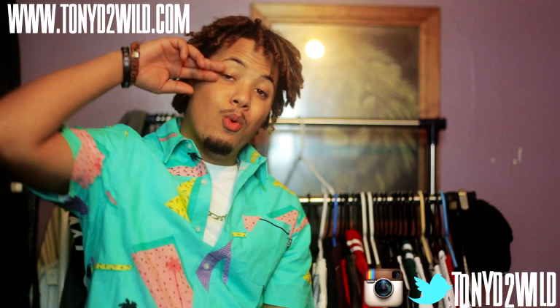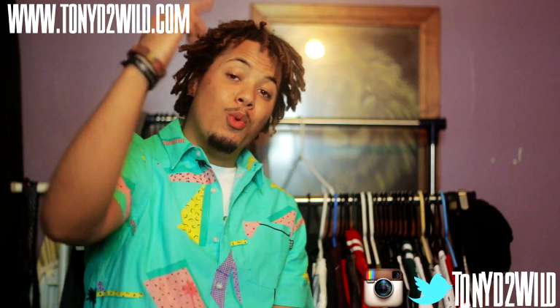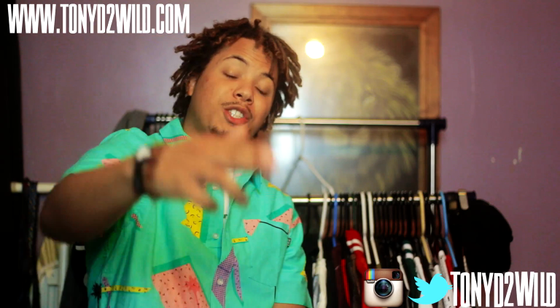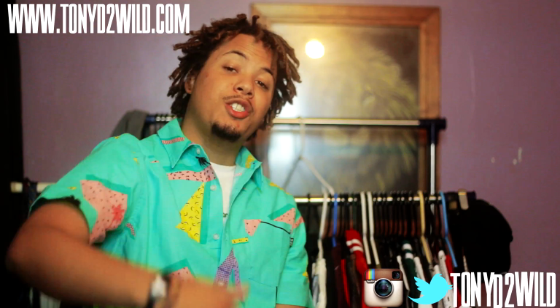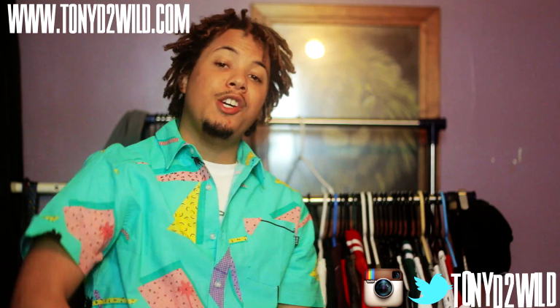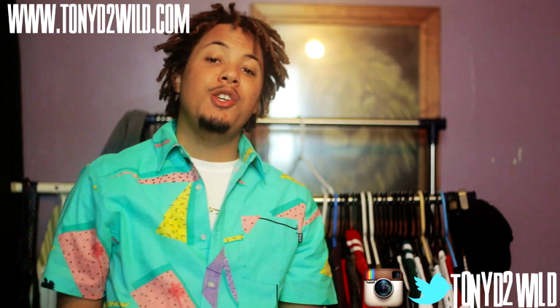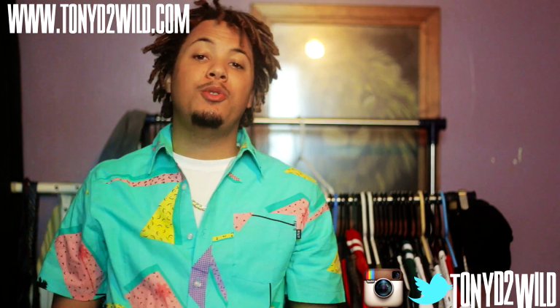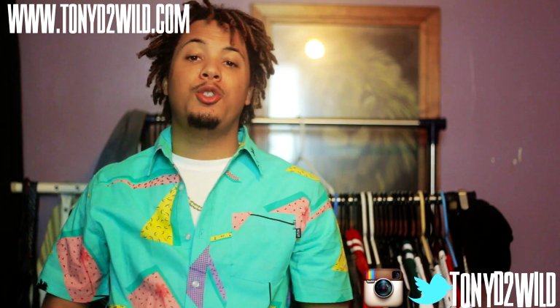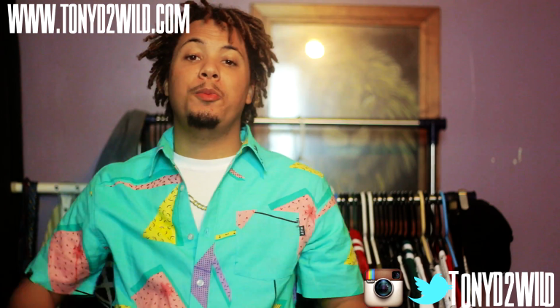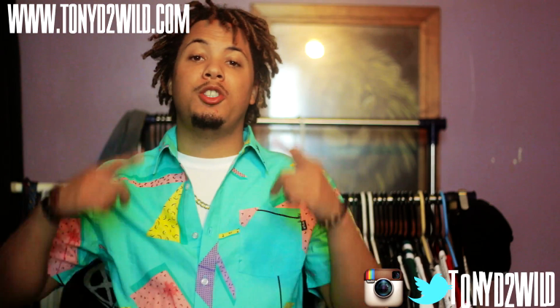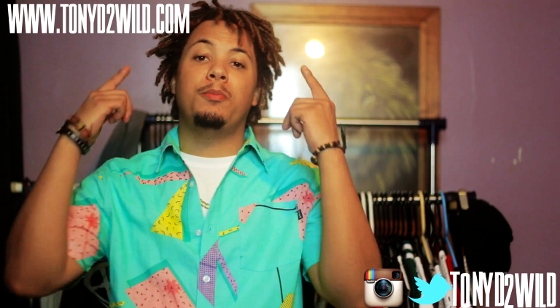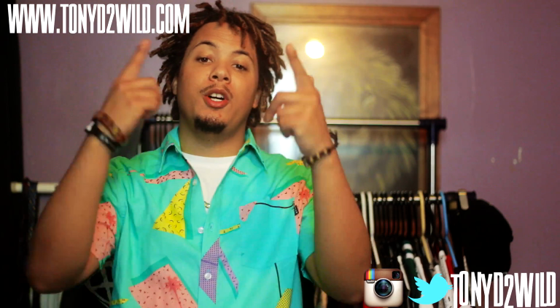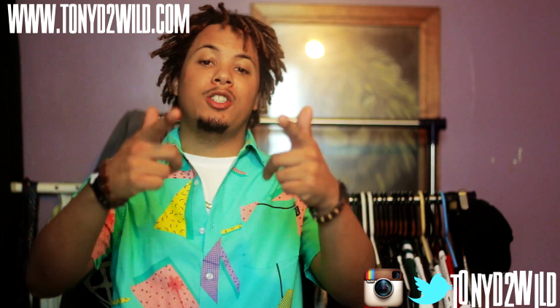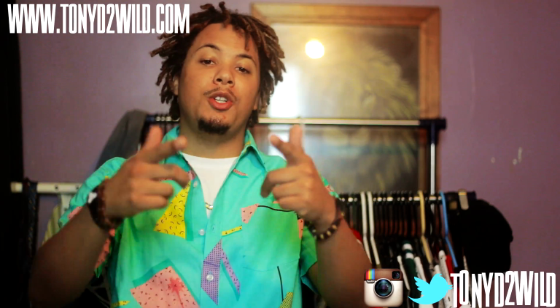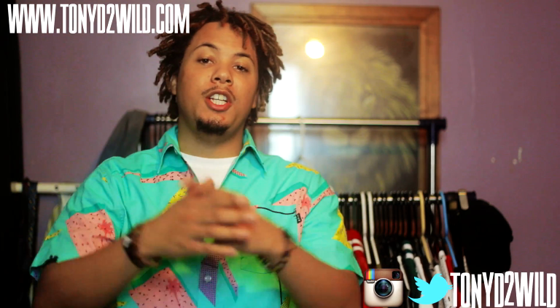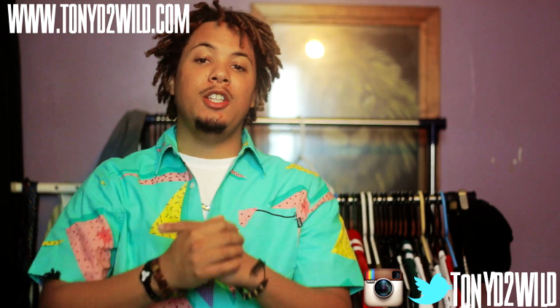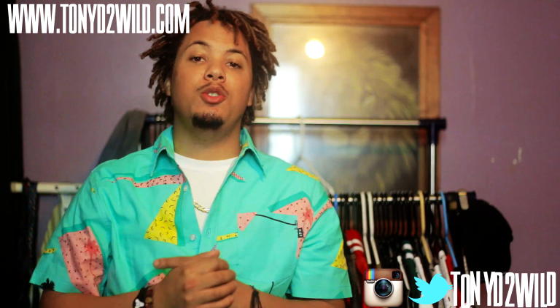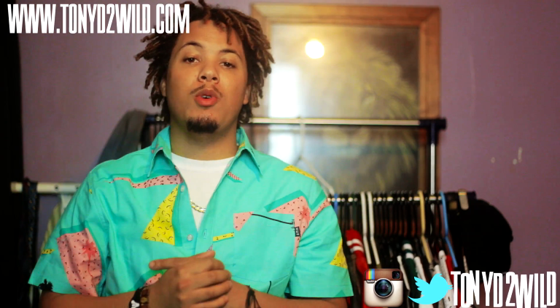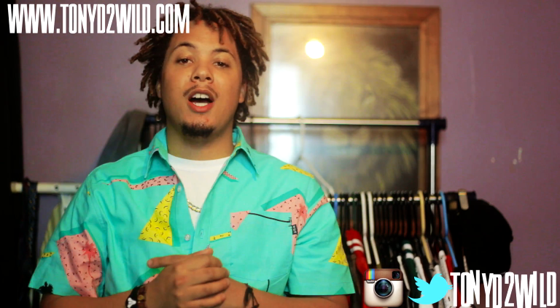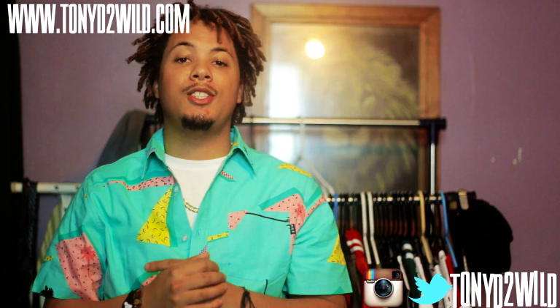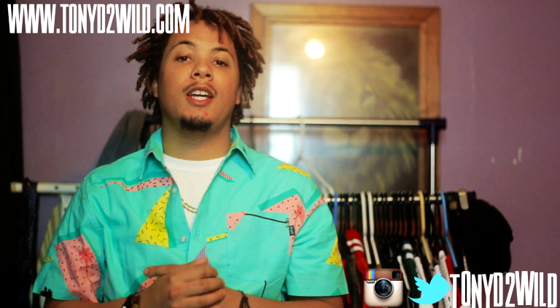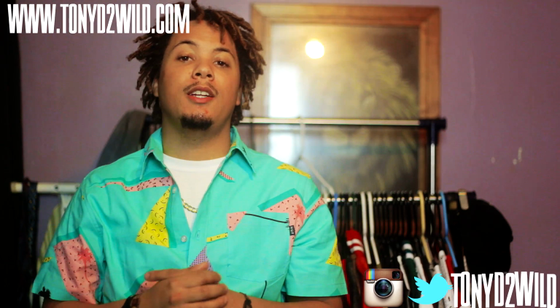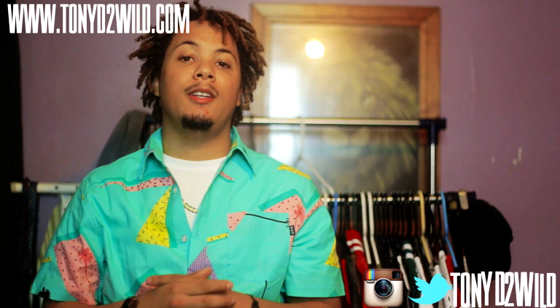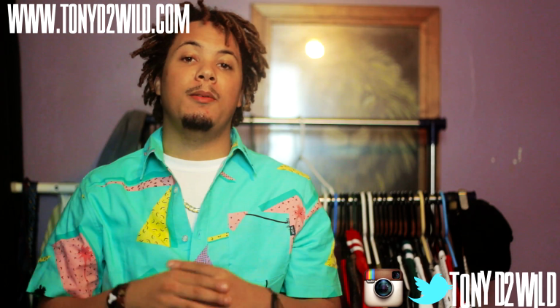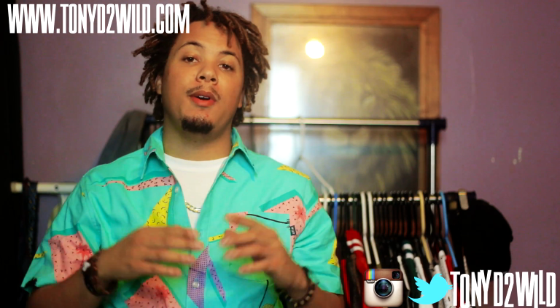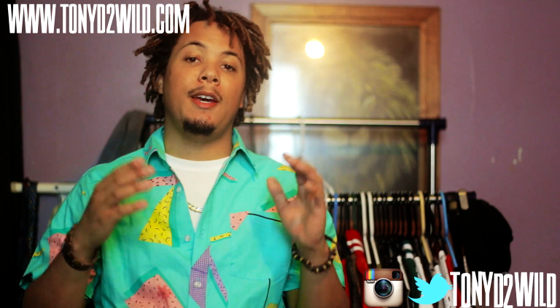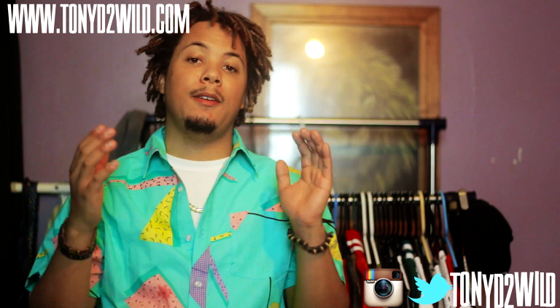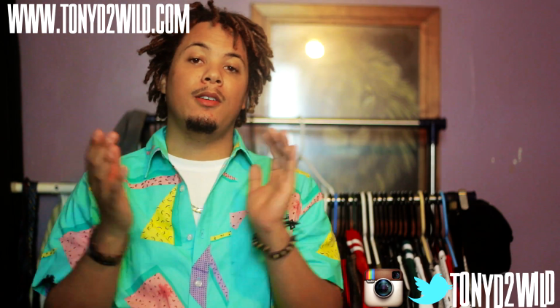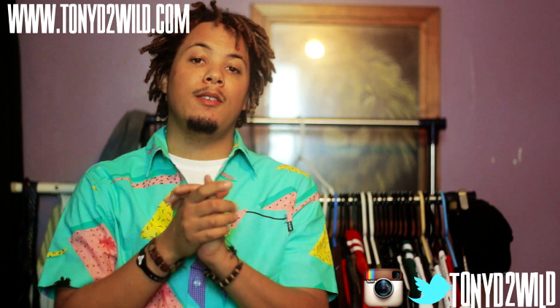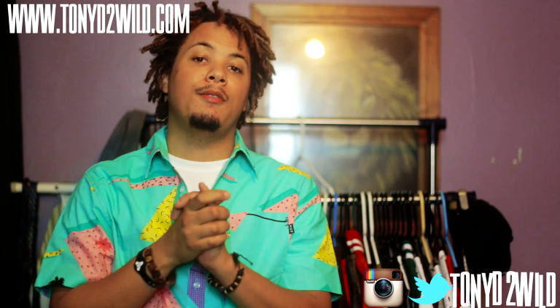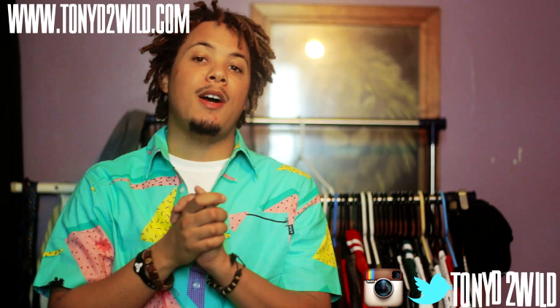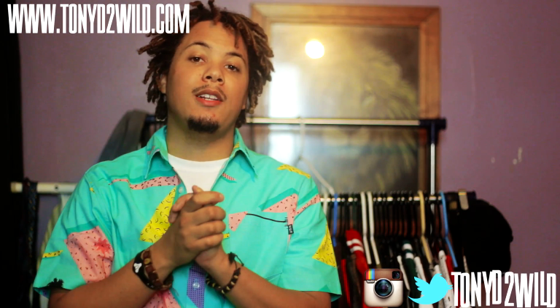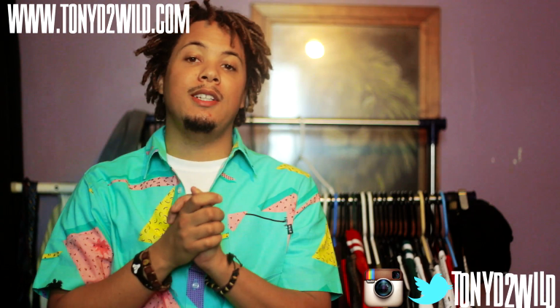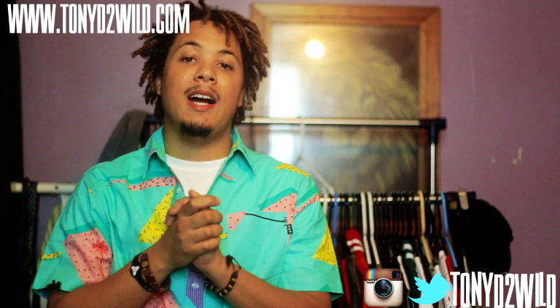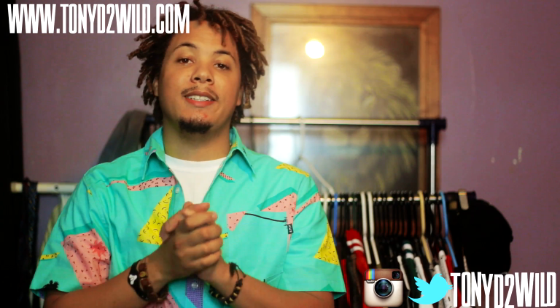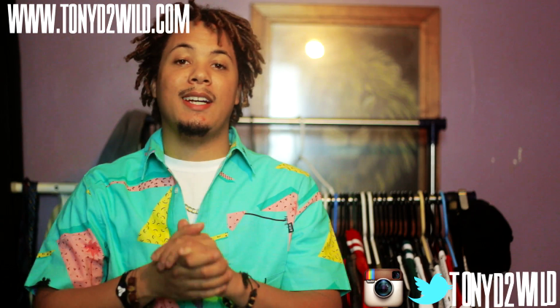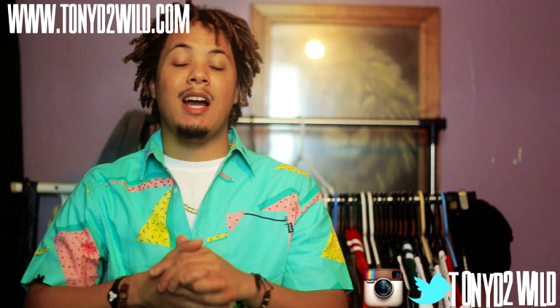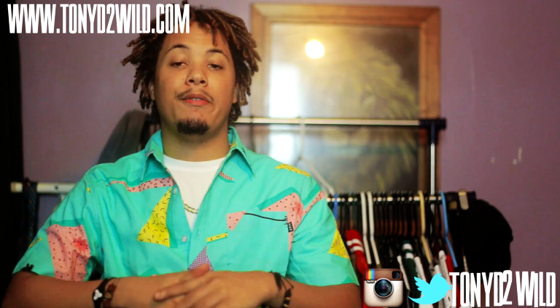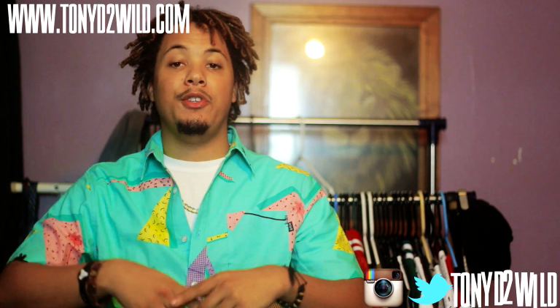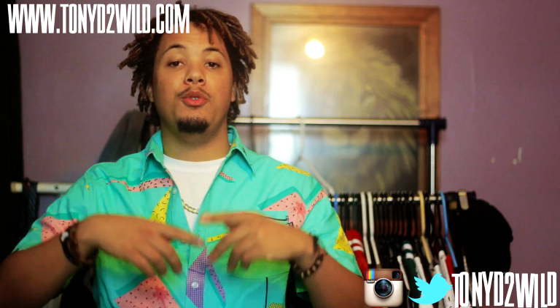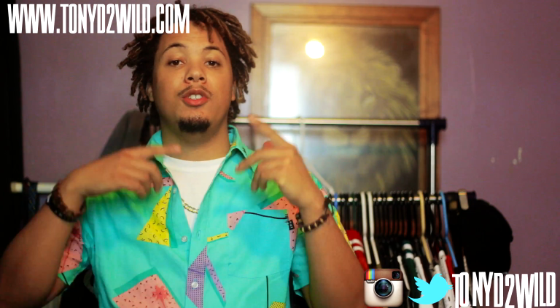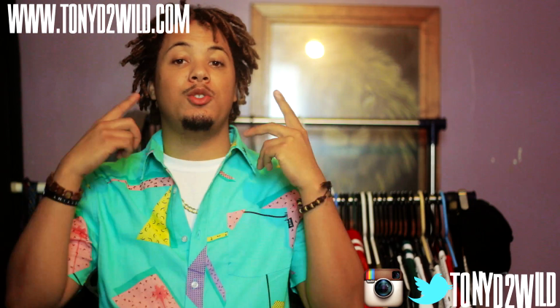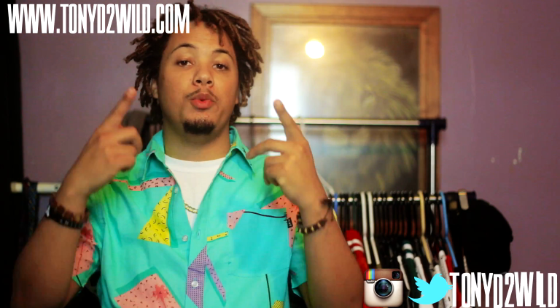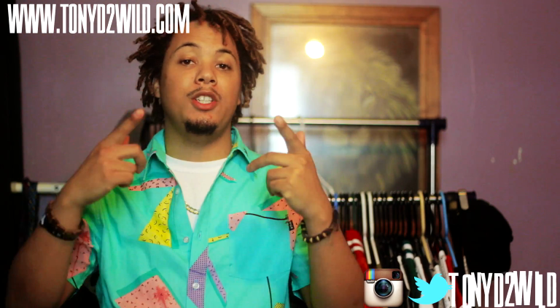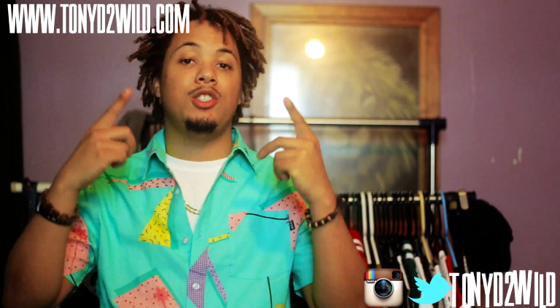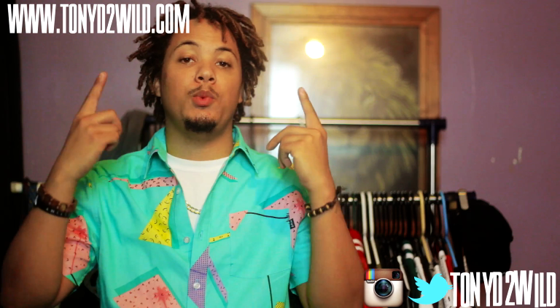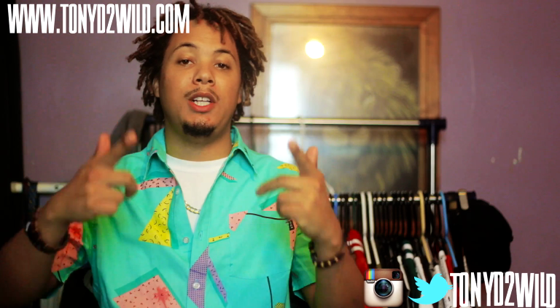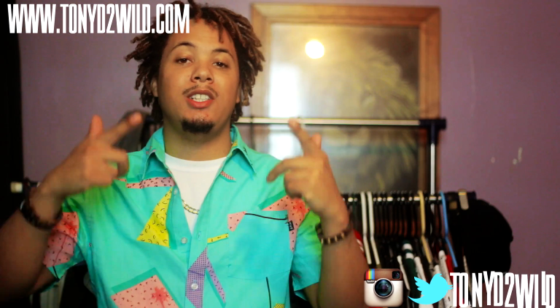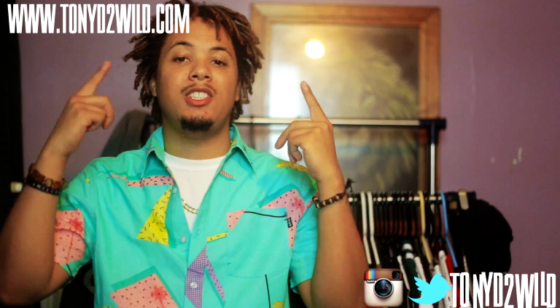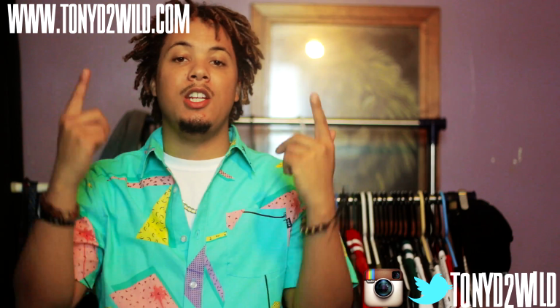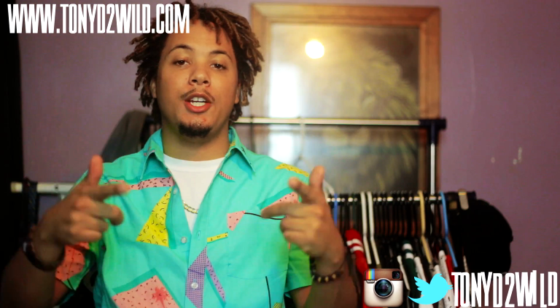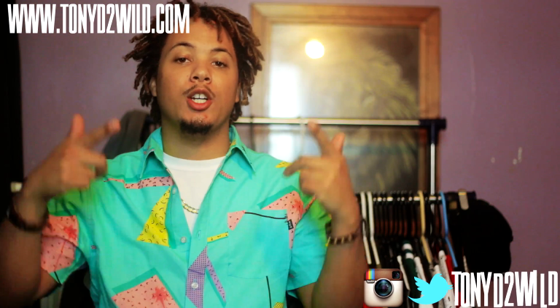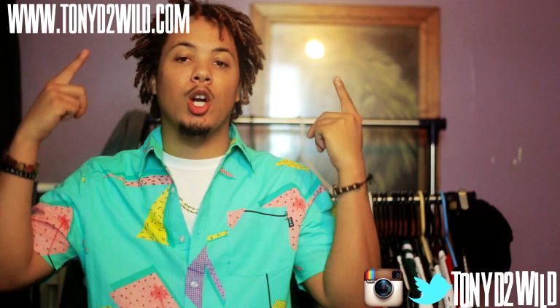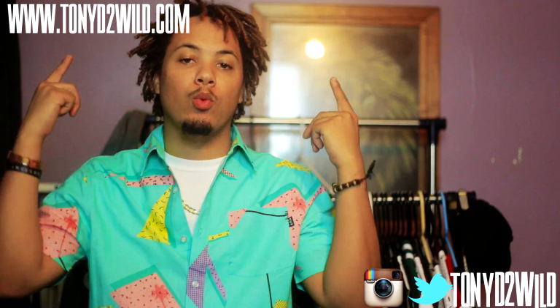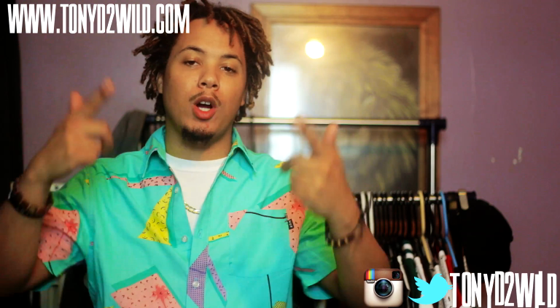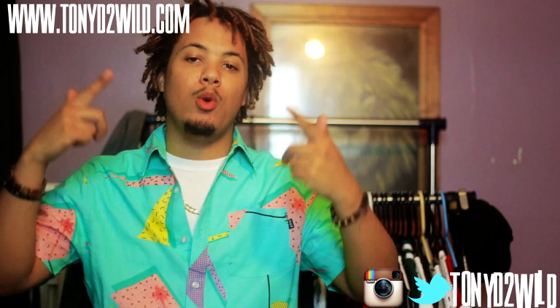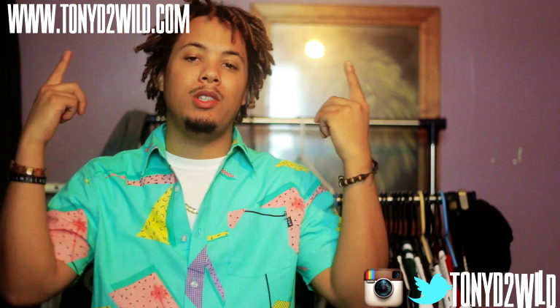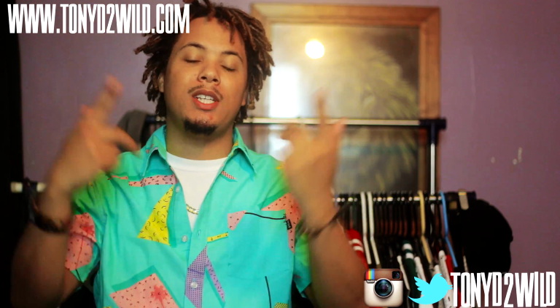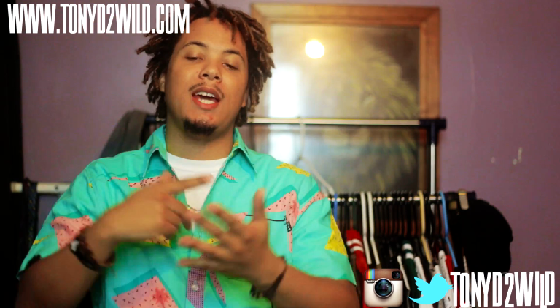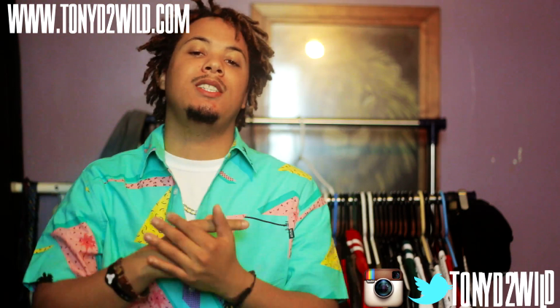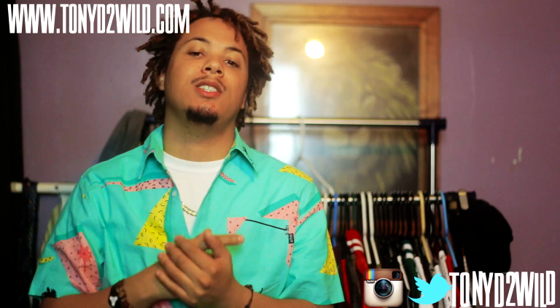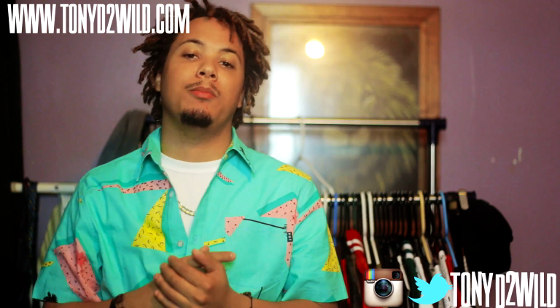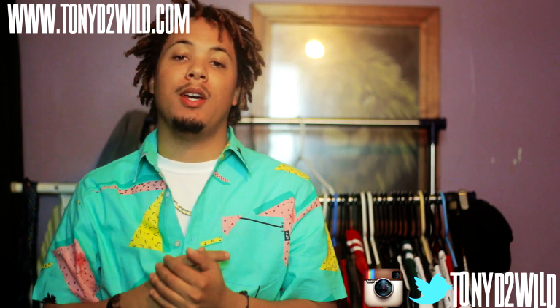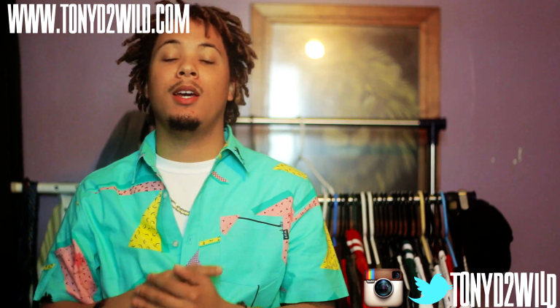What's good, YouTube? It's your boy TonyD2Wild checking in, man. Finally, guys, I got for you this week's weekly sneaker rotation, man.